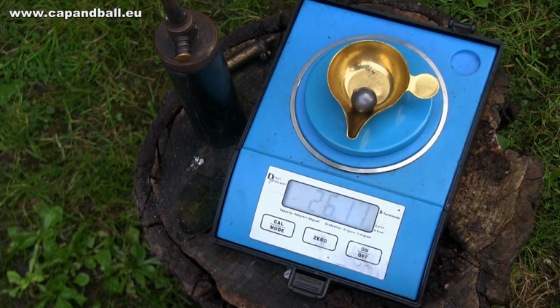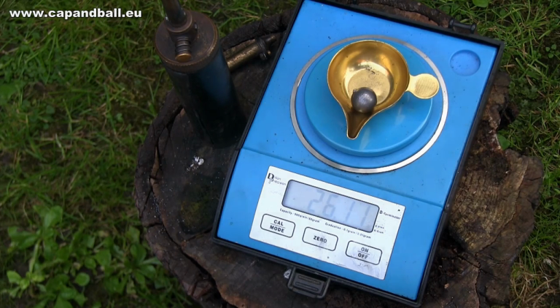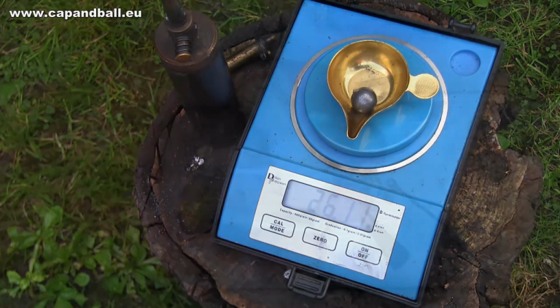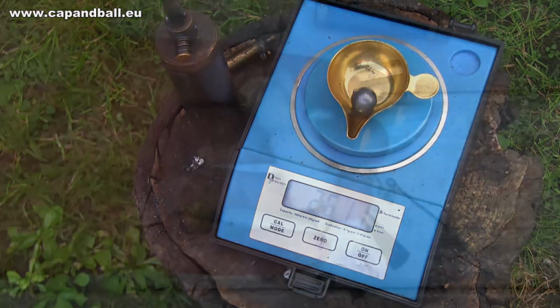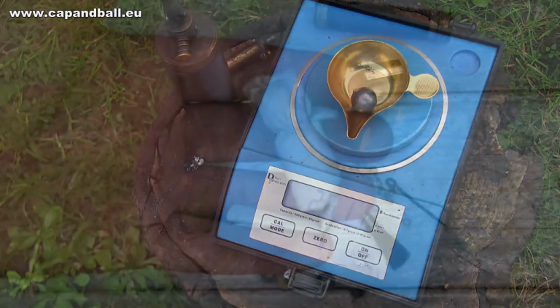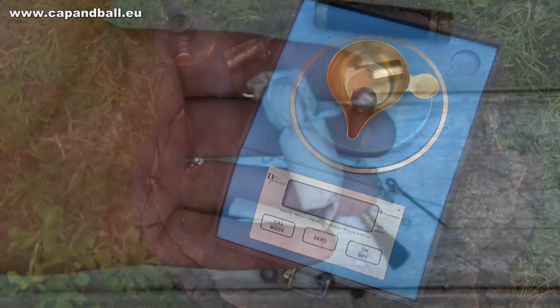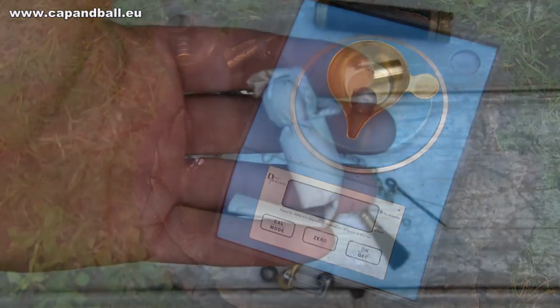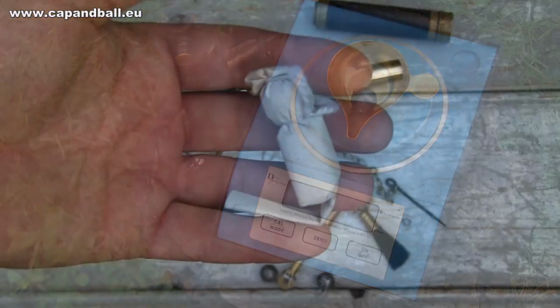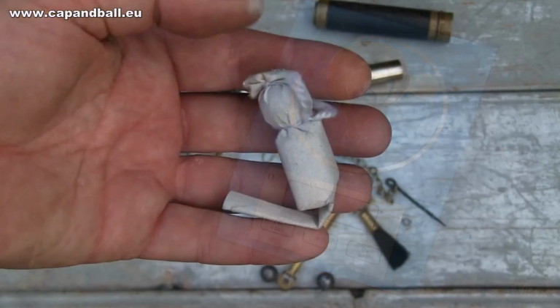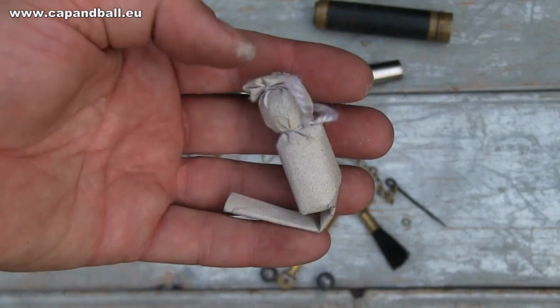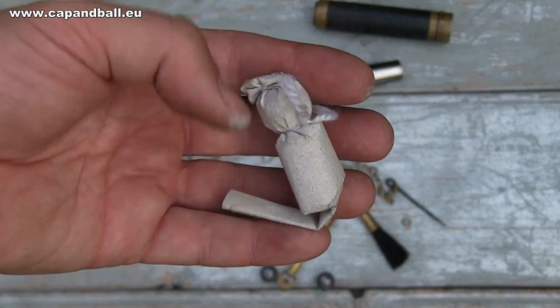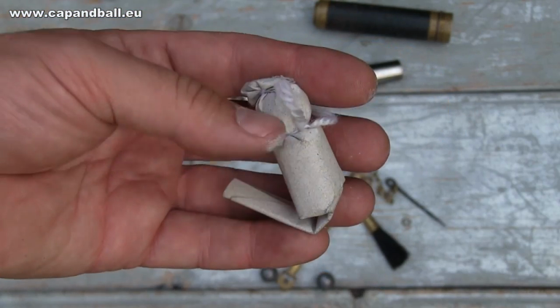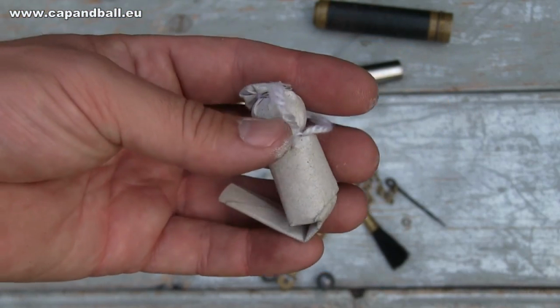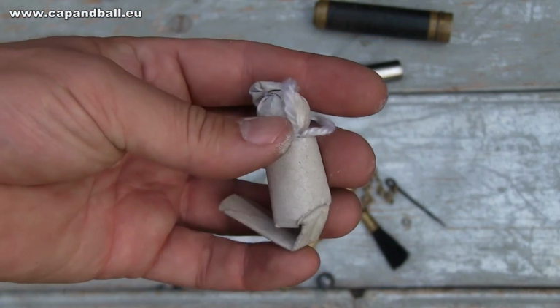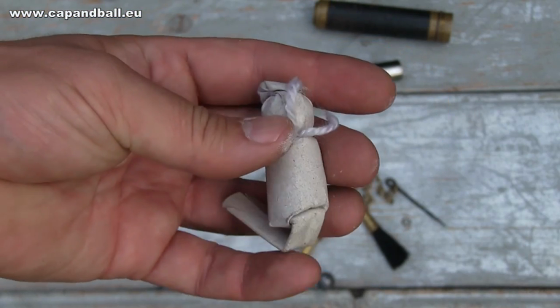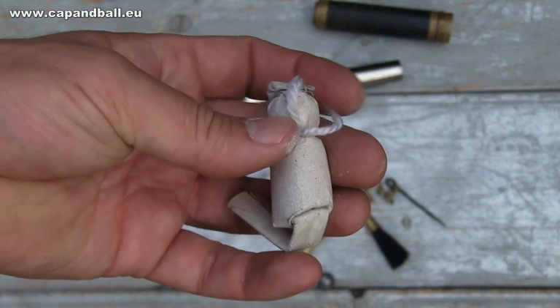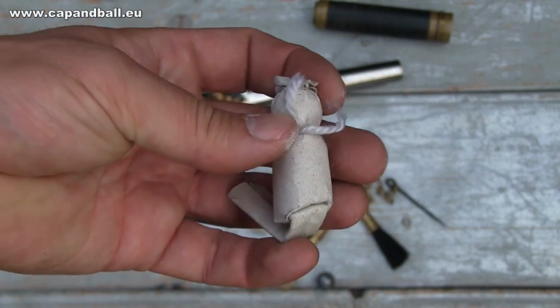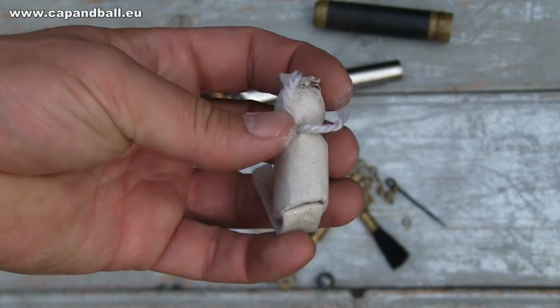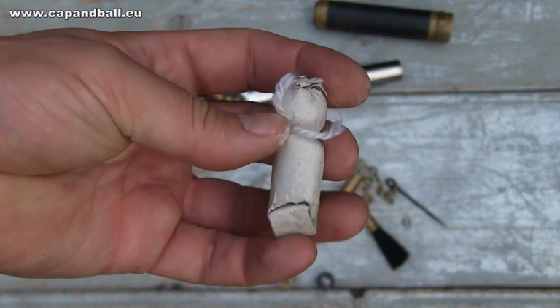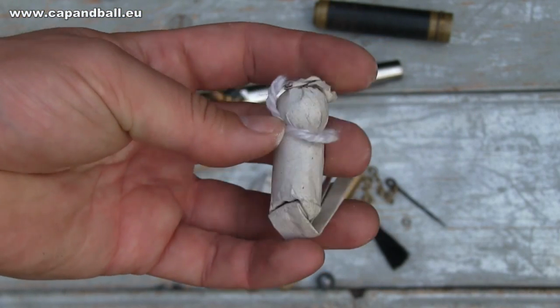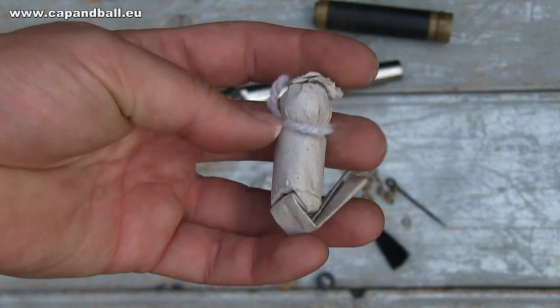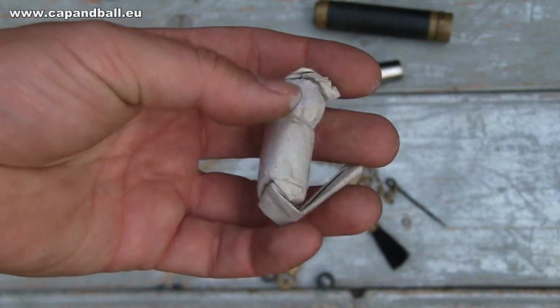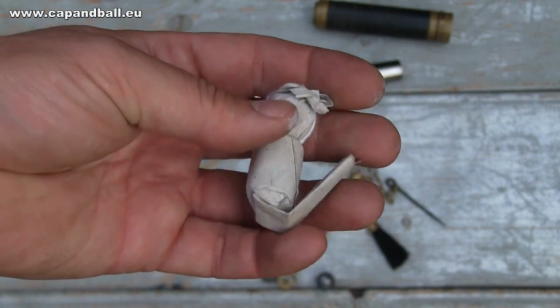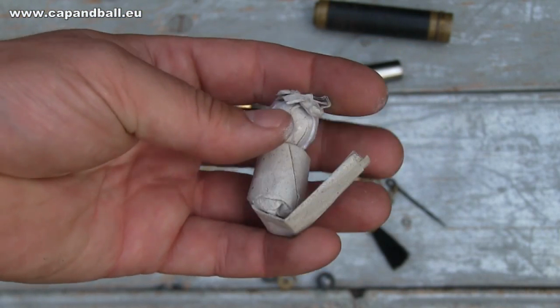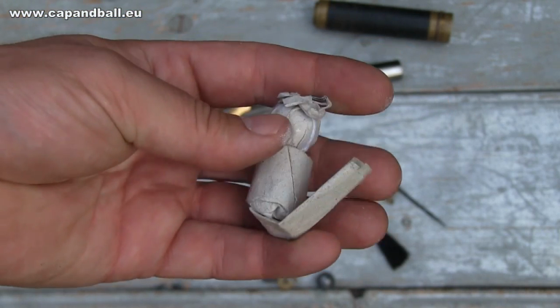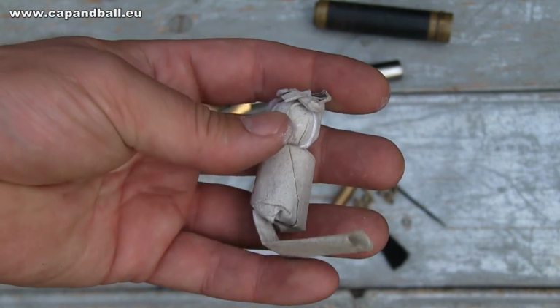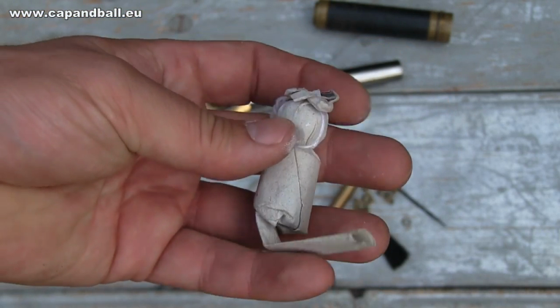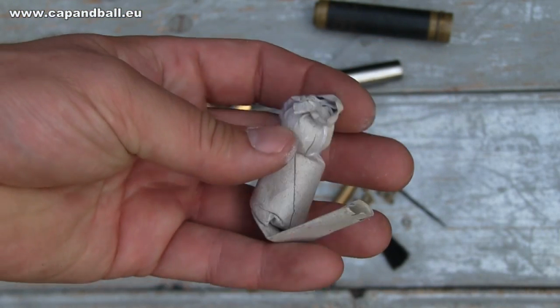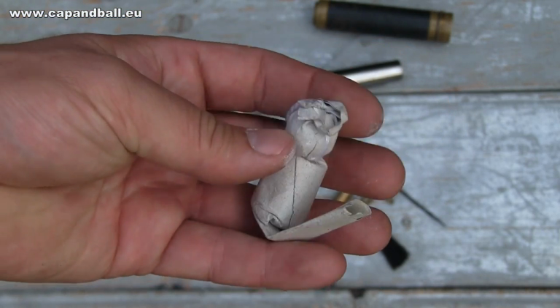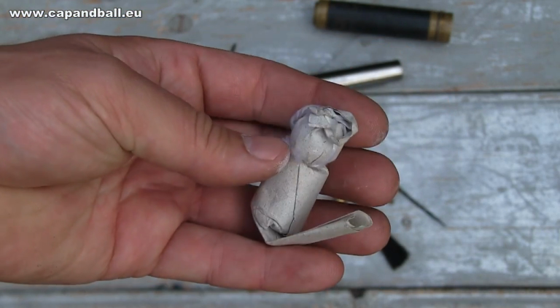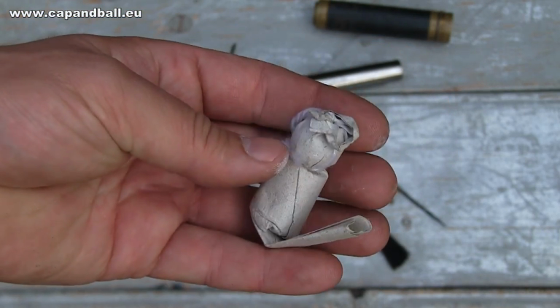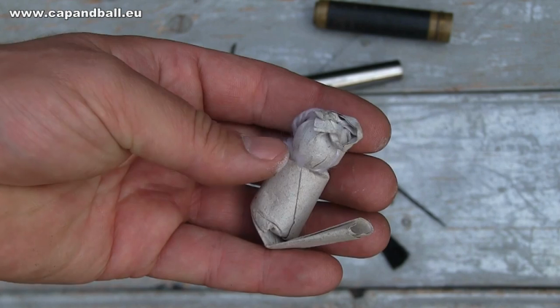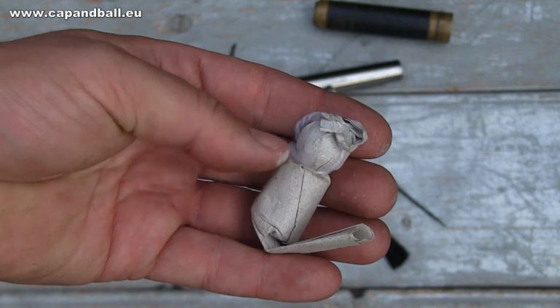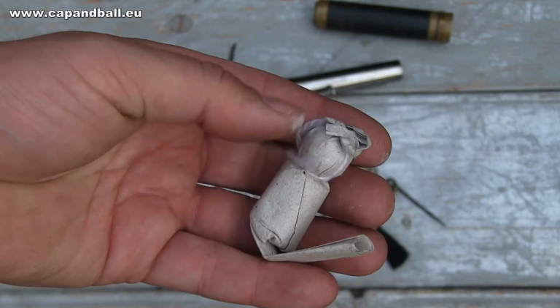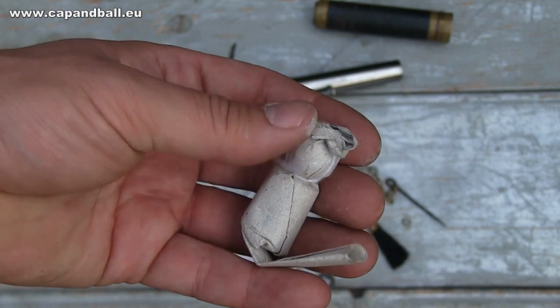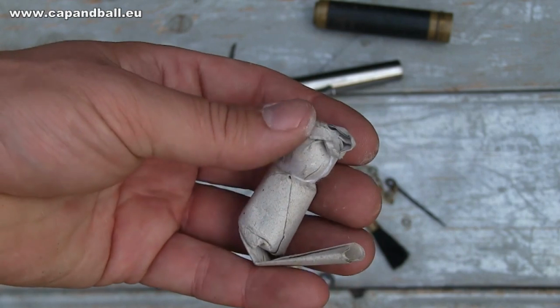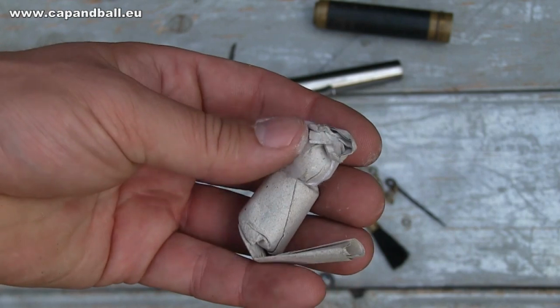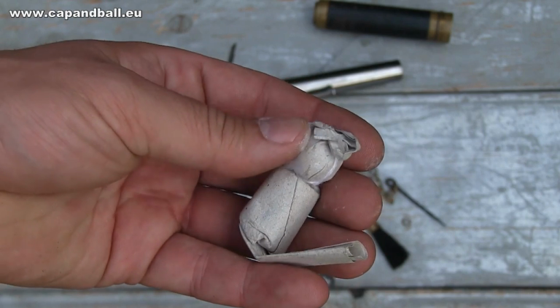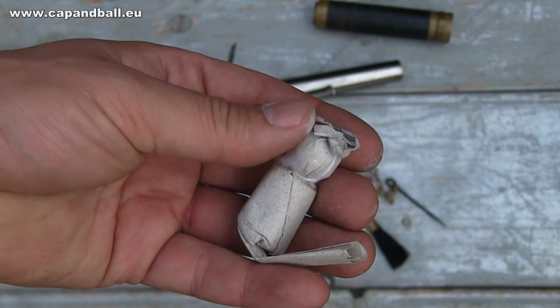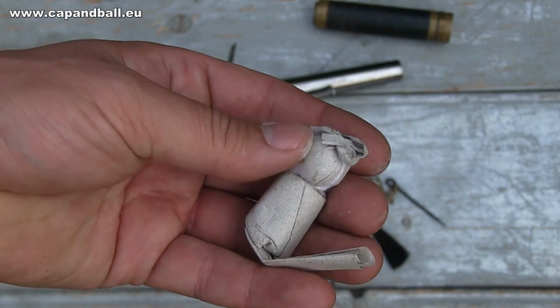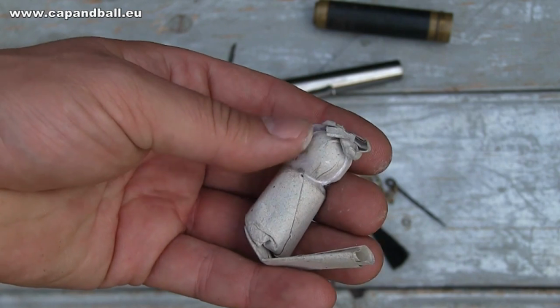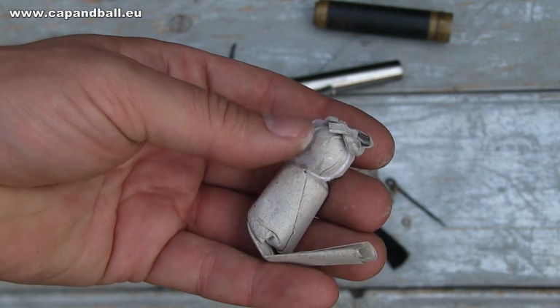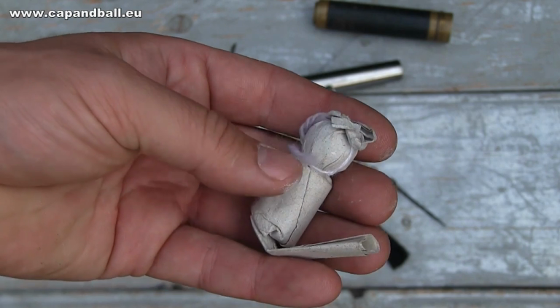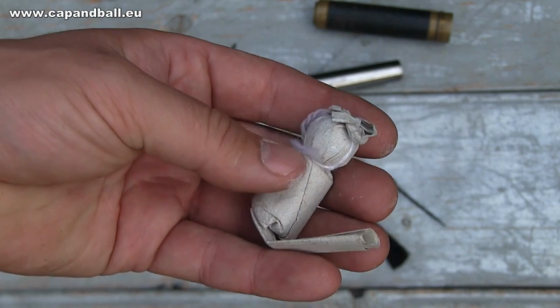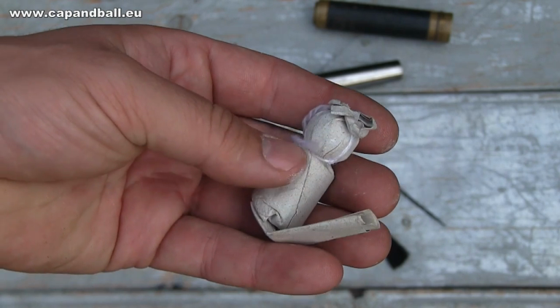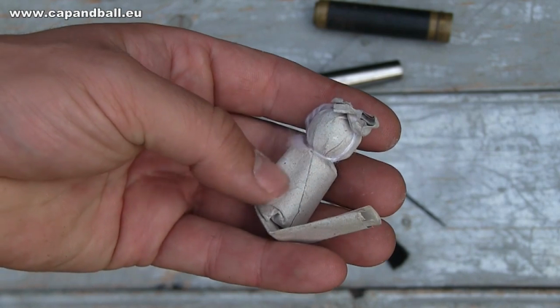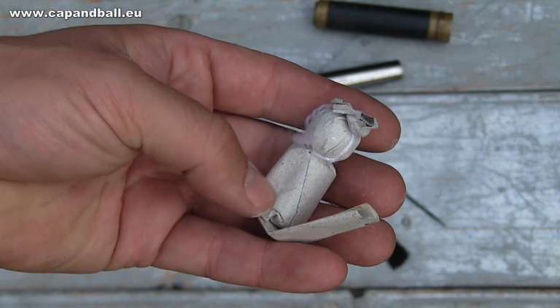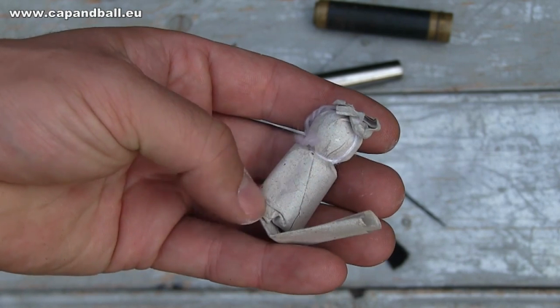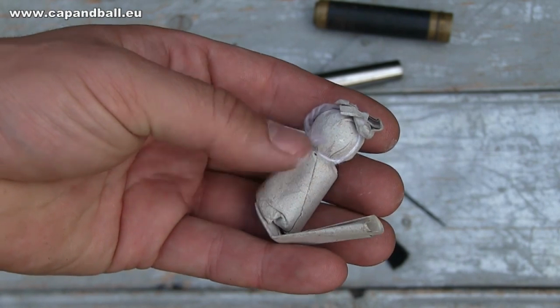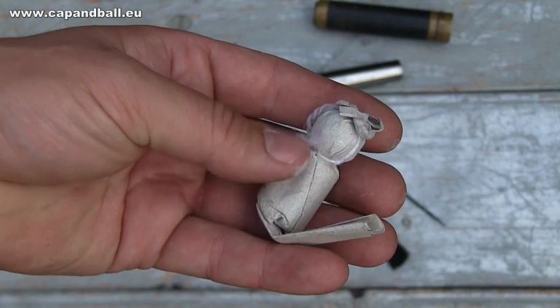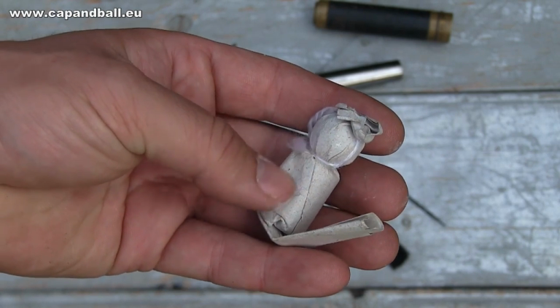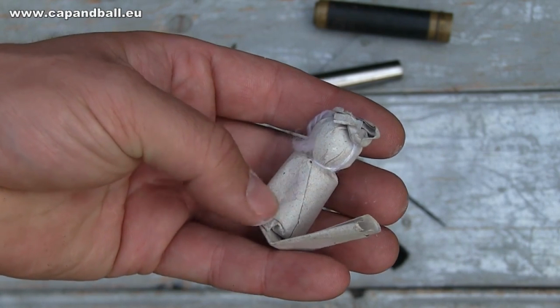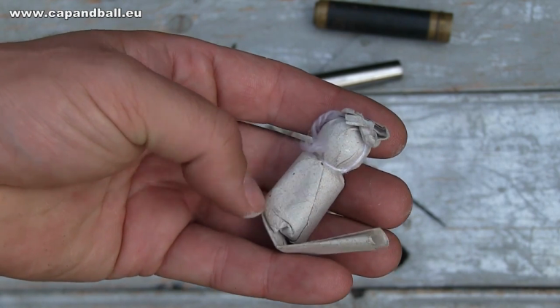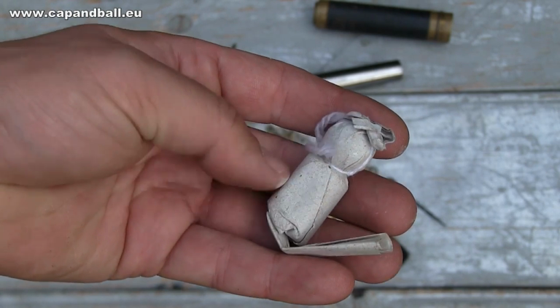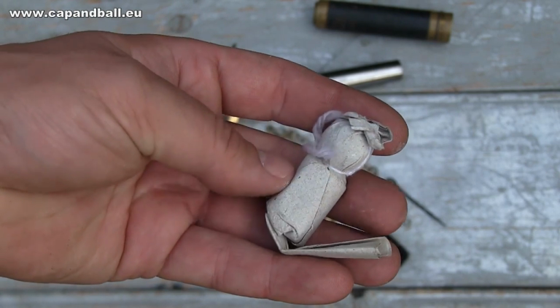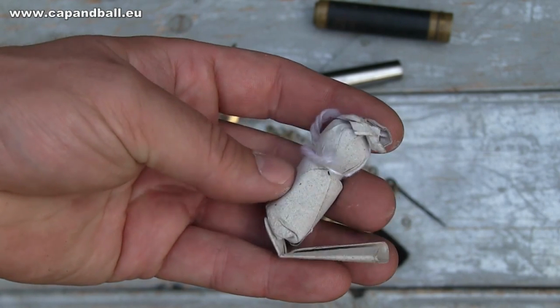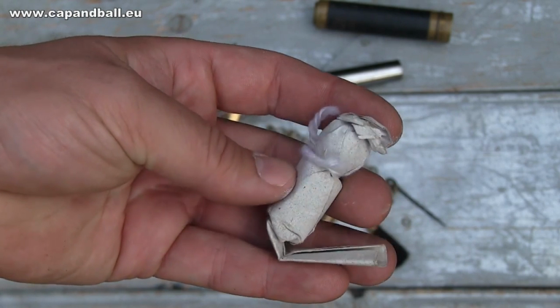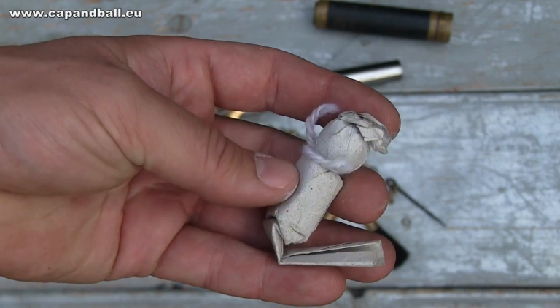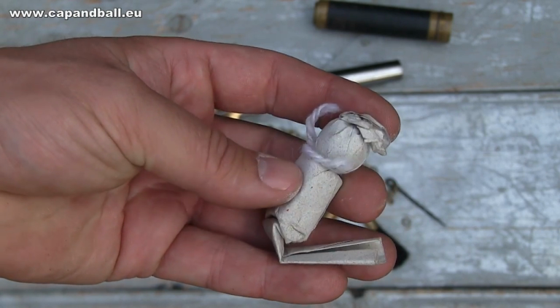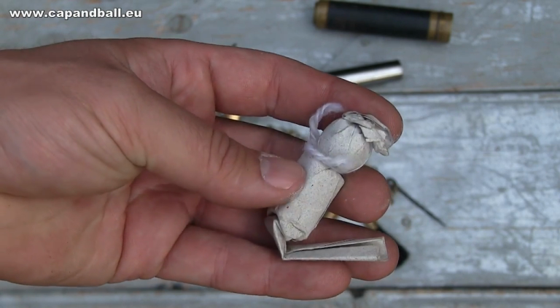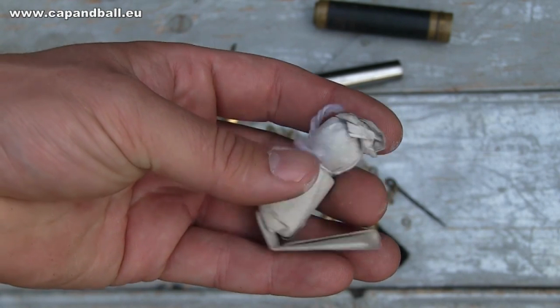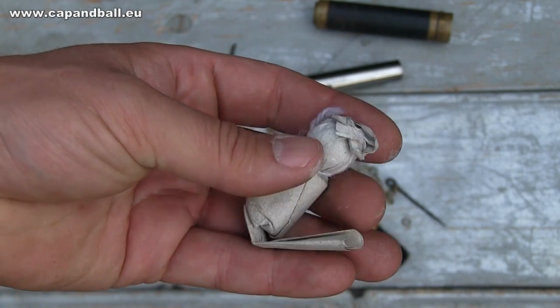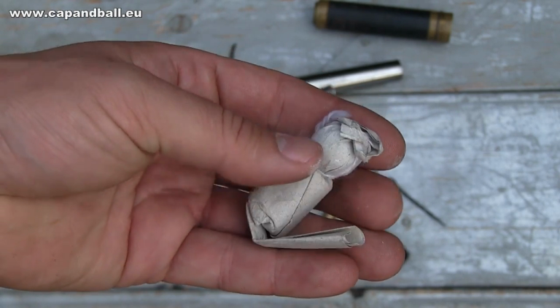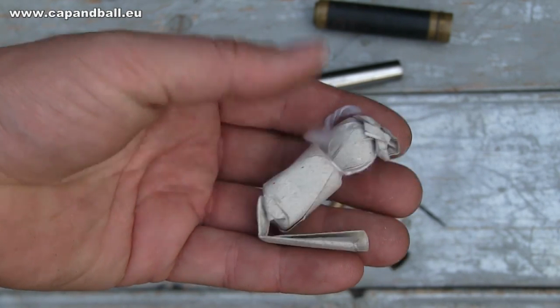For my historical shooting session I made some paper cartridges to replicate the original loading method. I loaded them with 60 grains of musket powder.